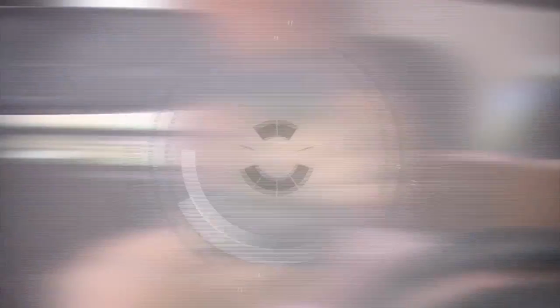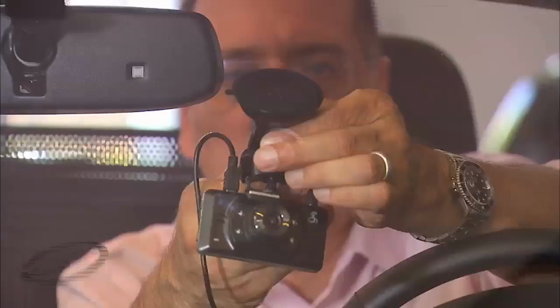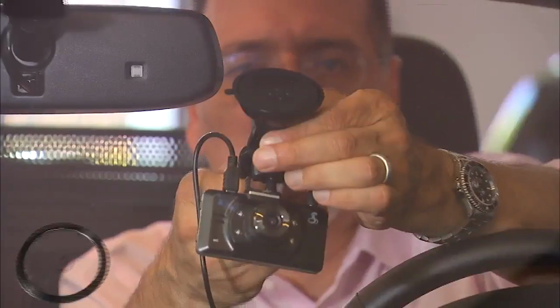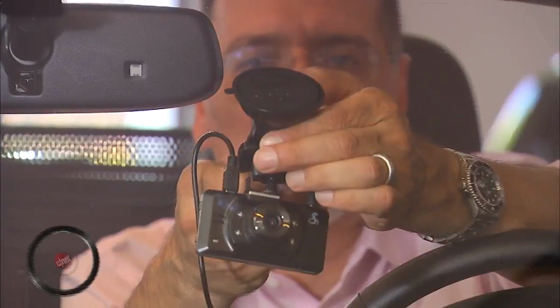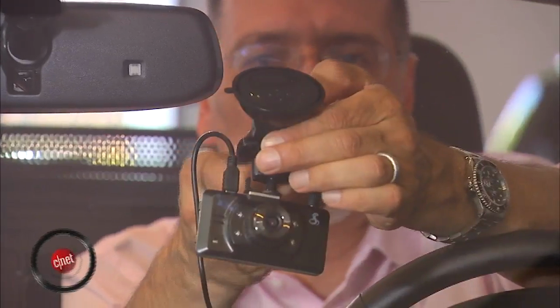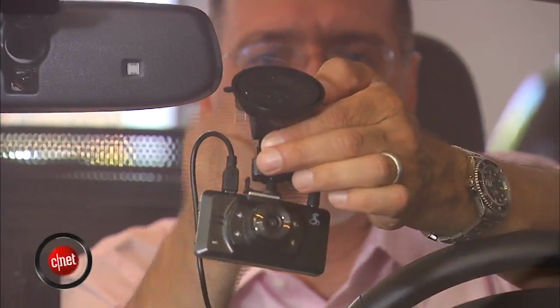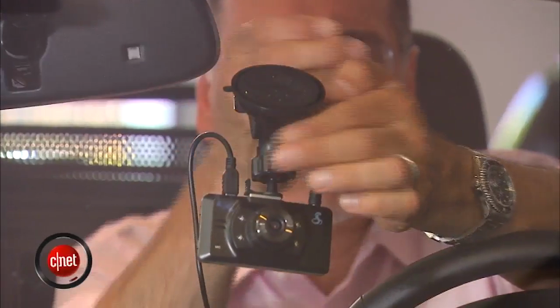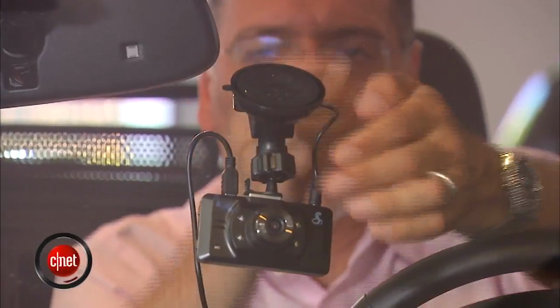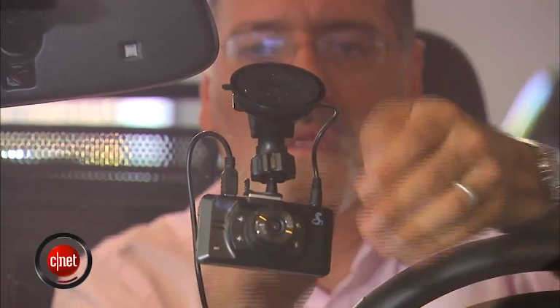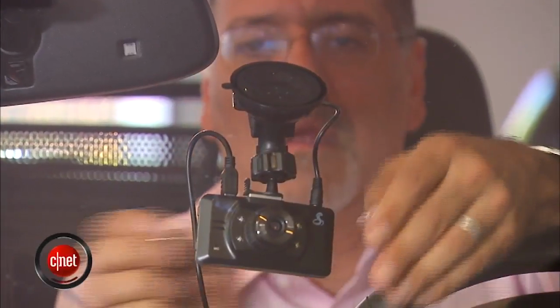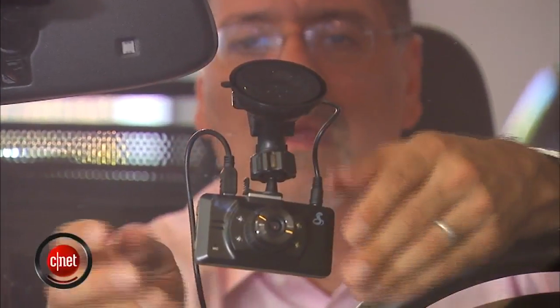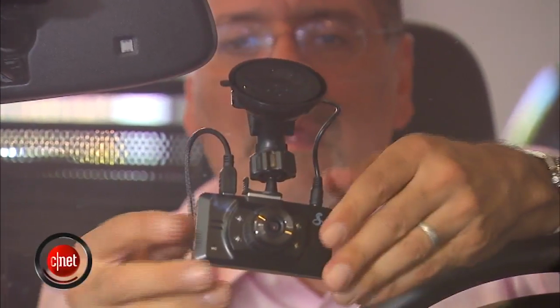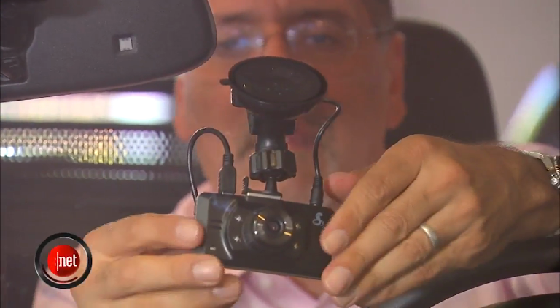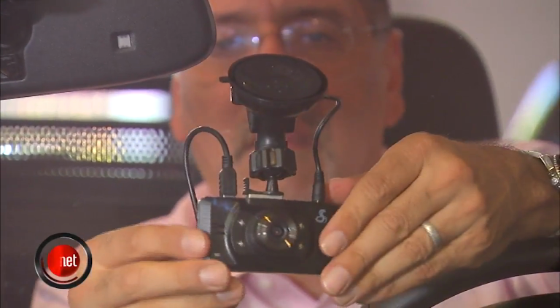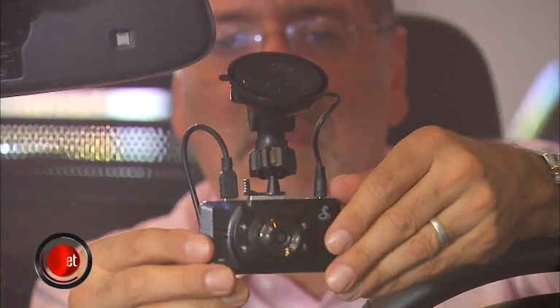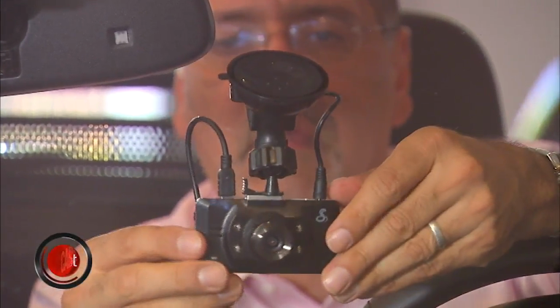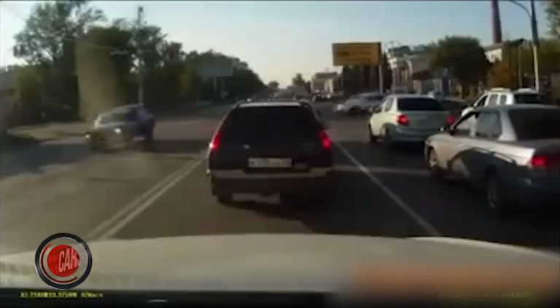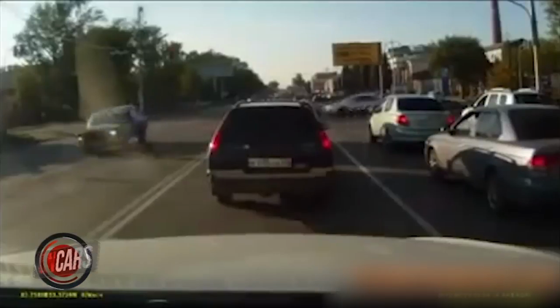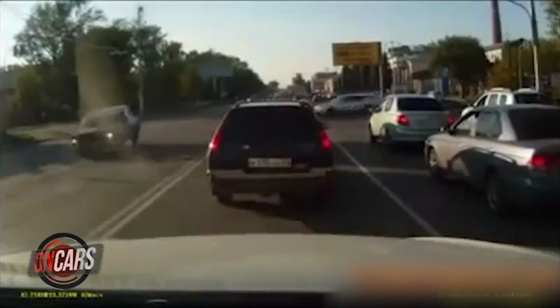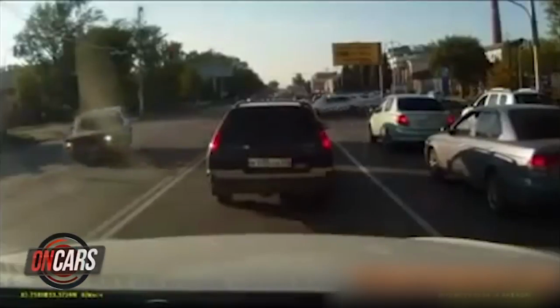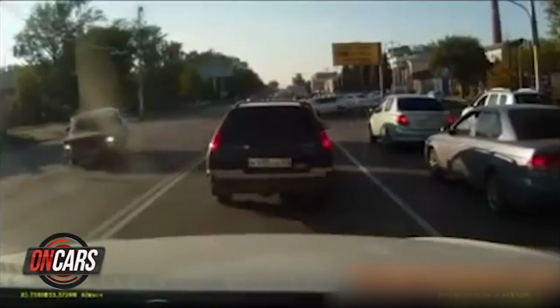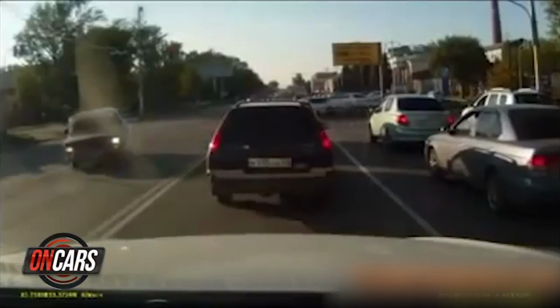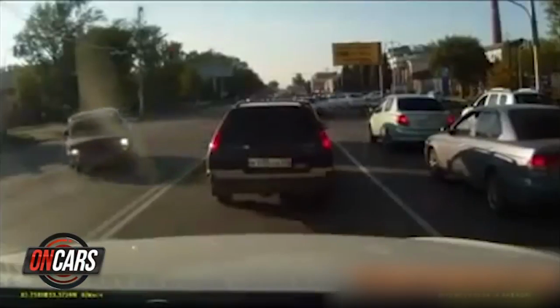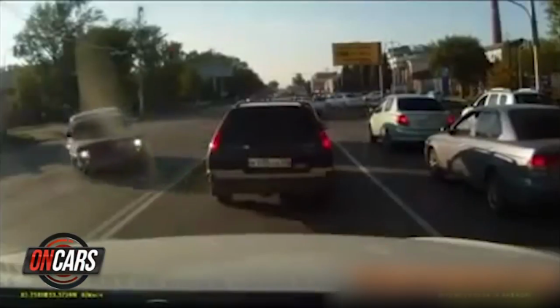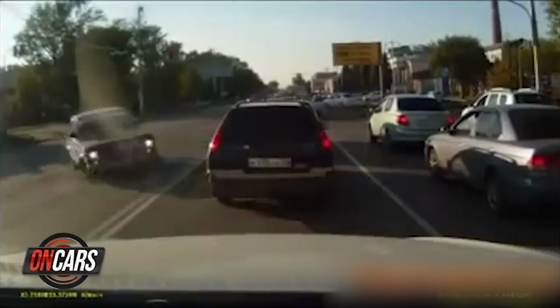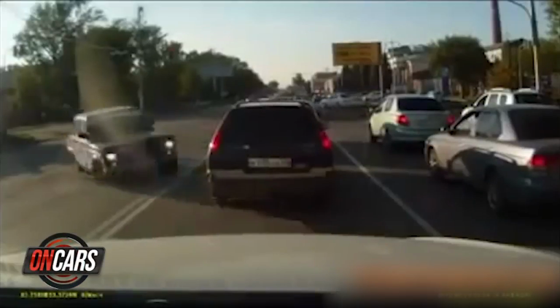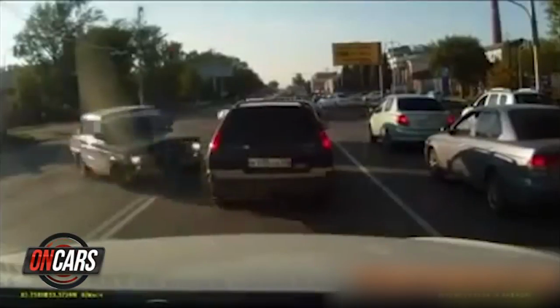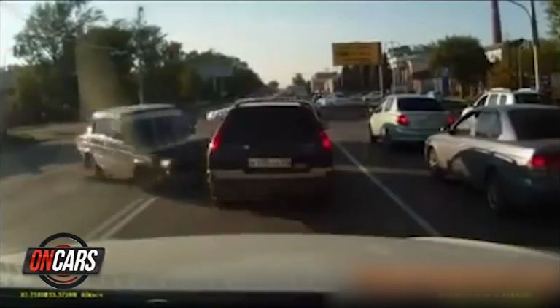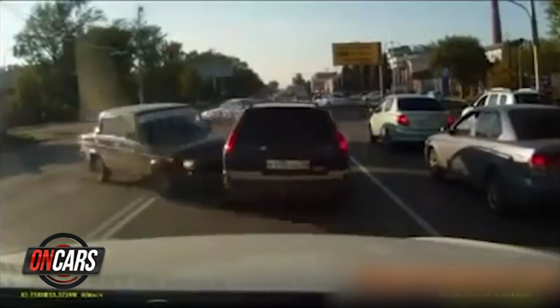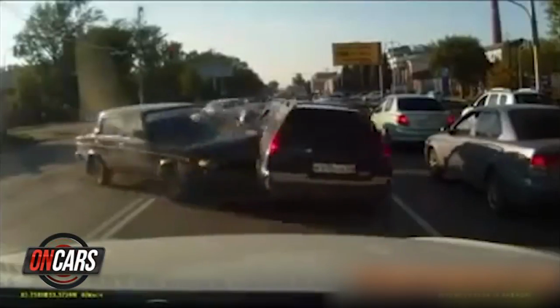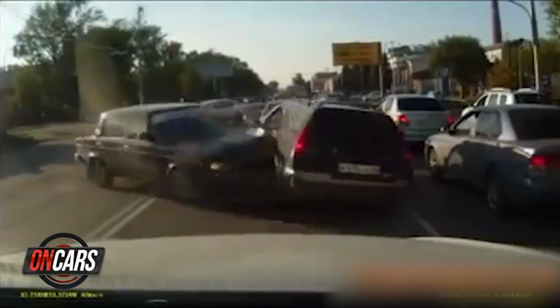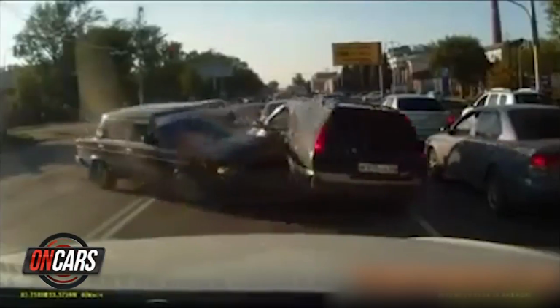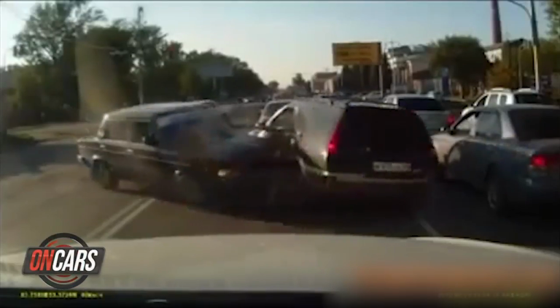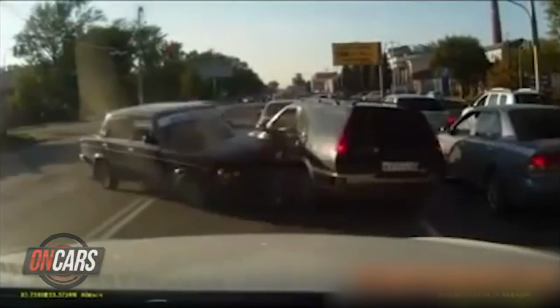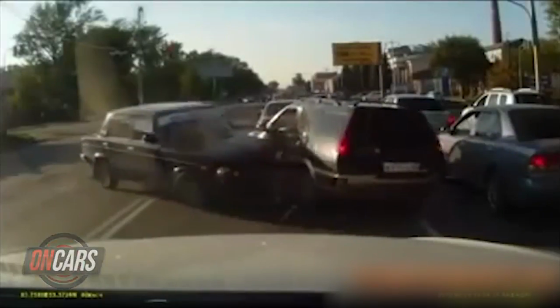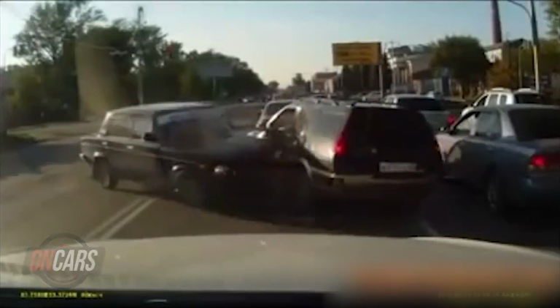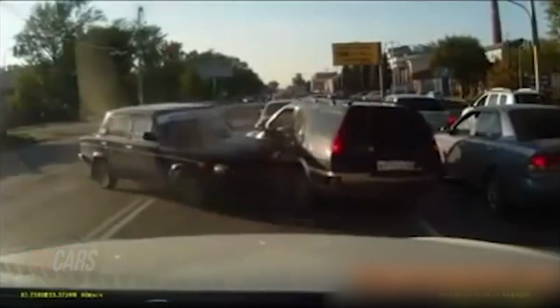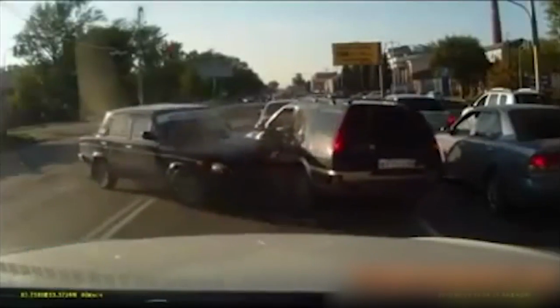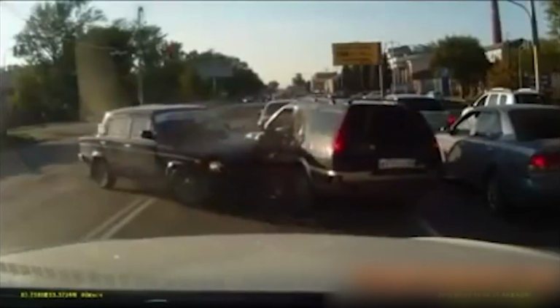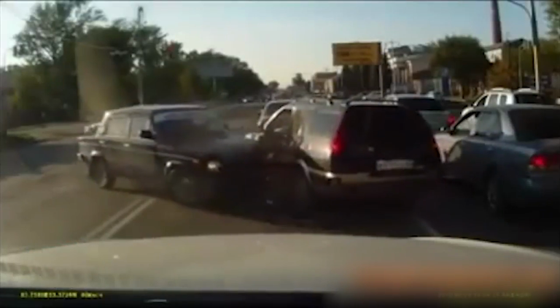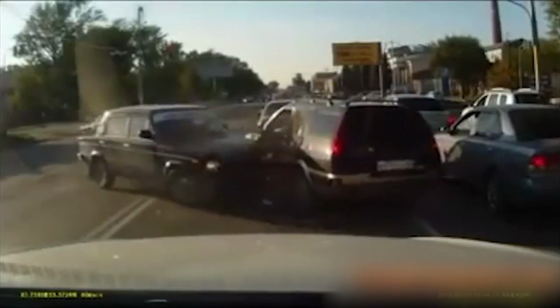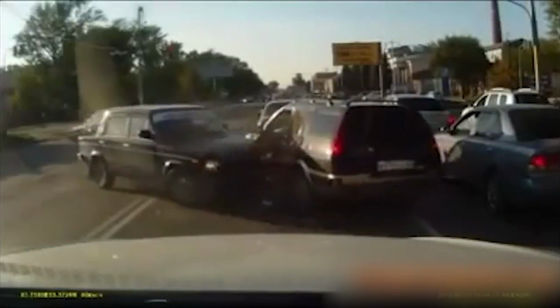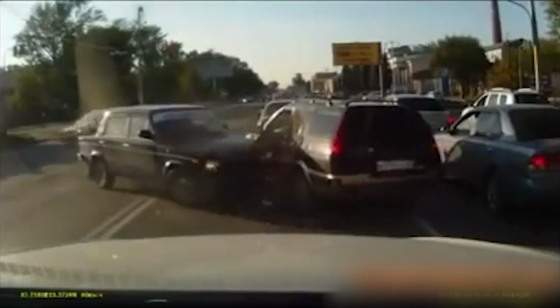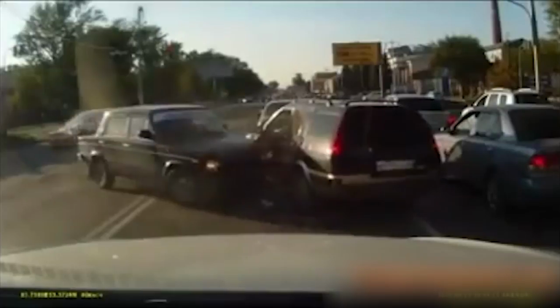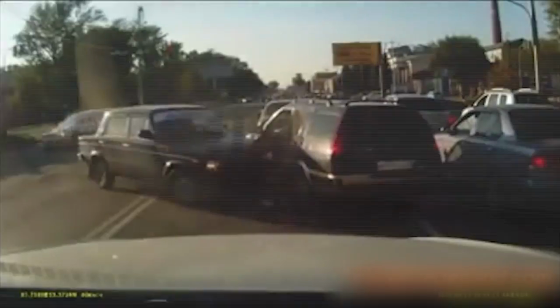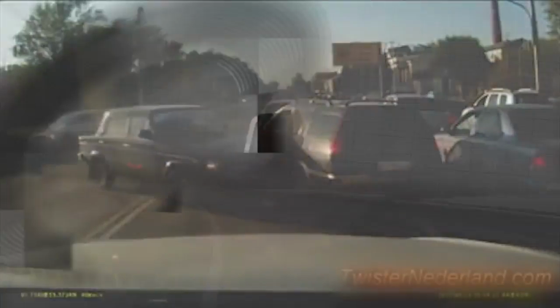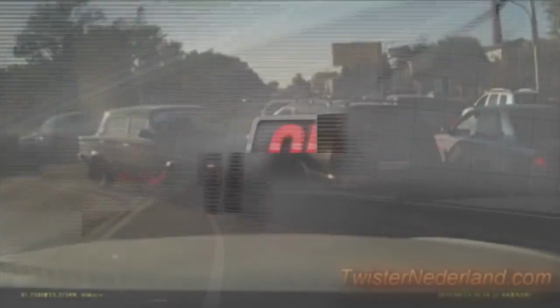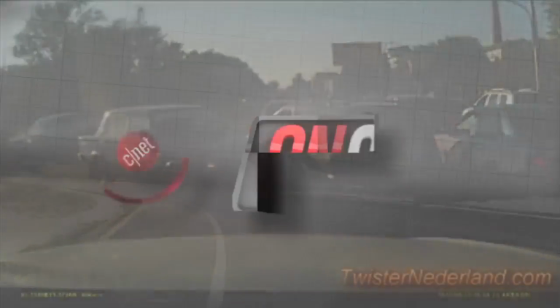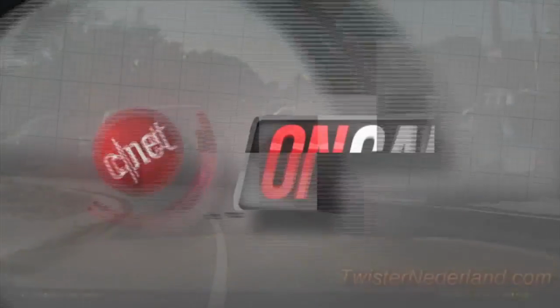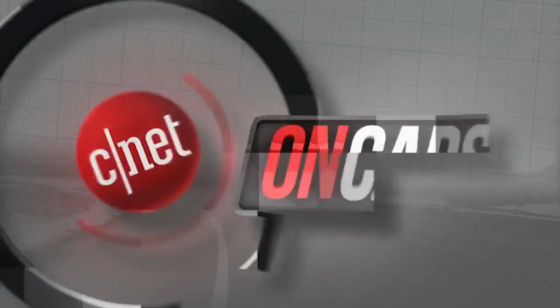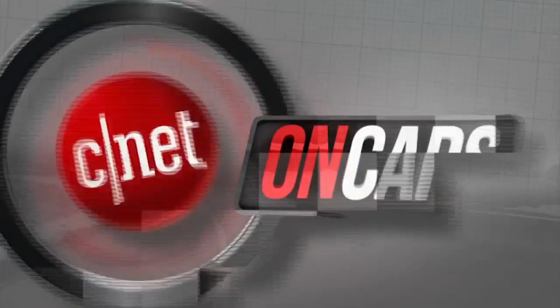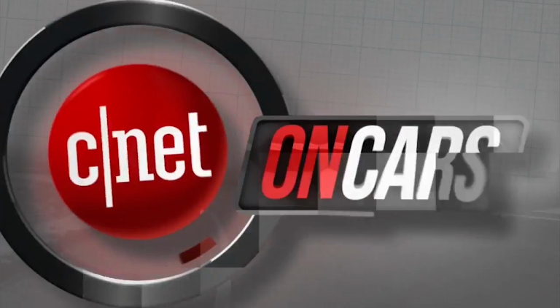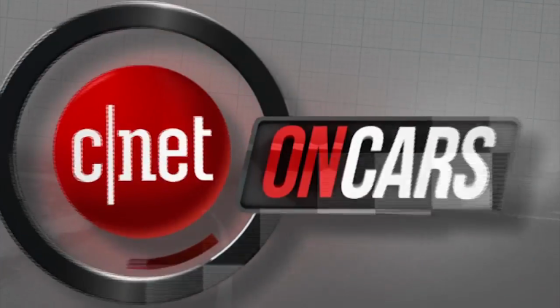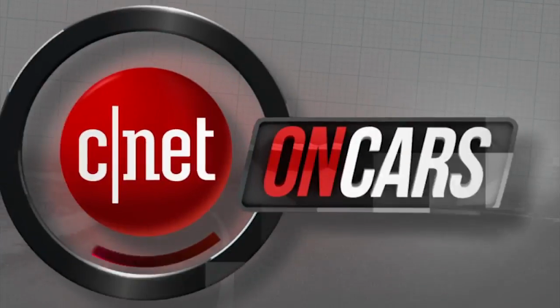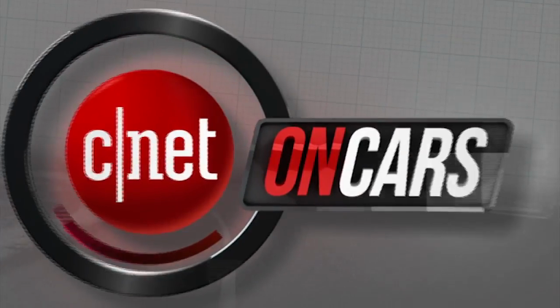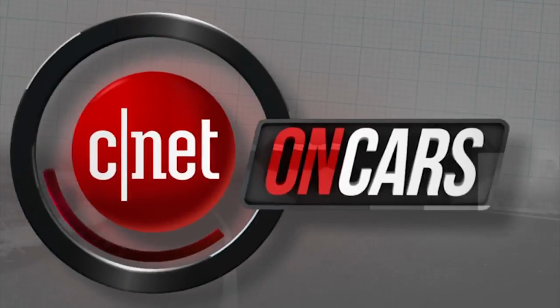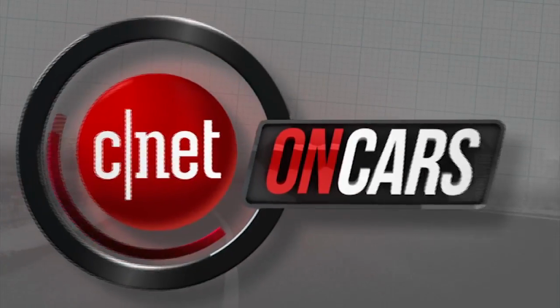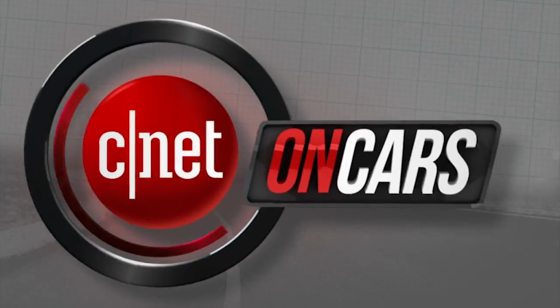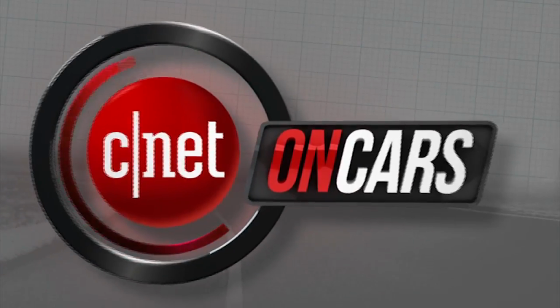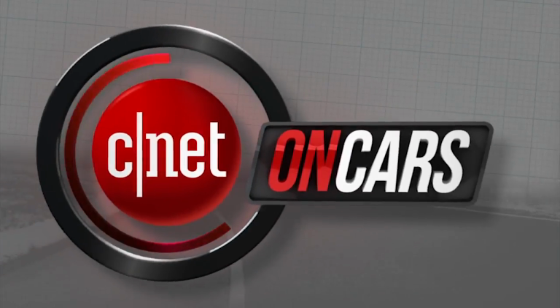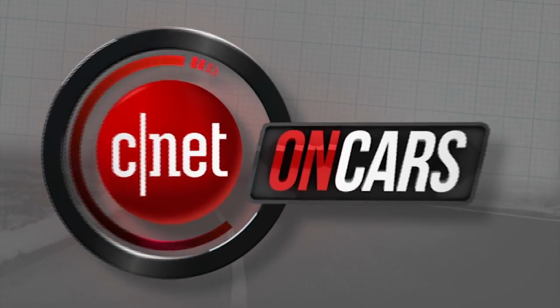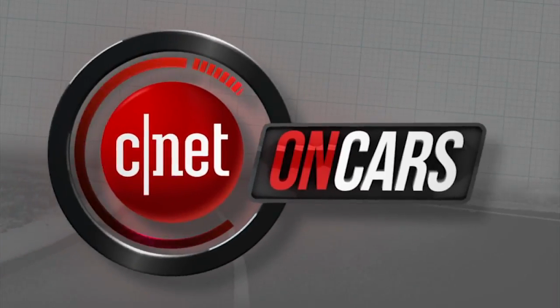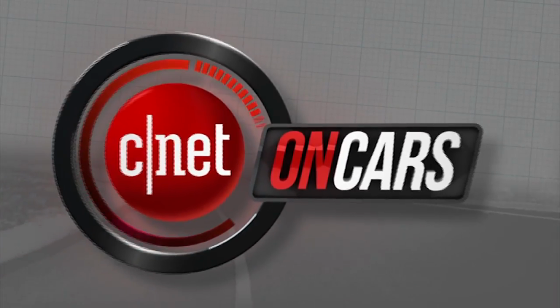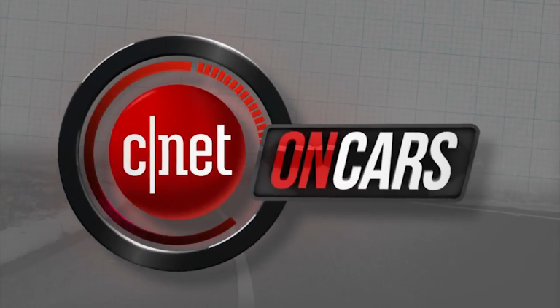Coming up: technology ends the era of he said, she said on the road. When CNET on Cars rolls on.